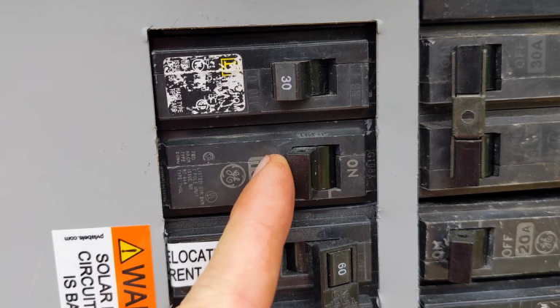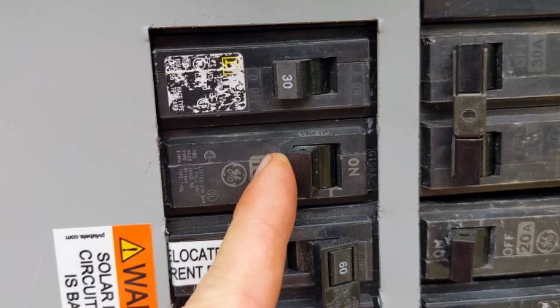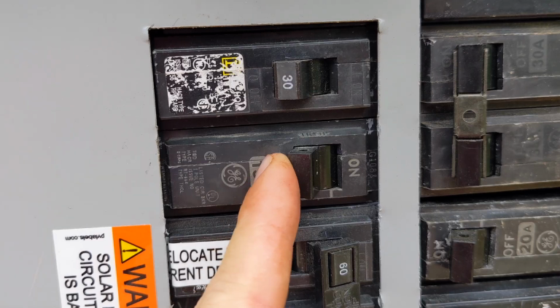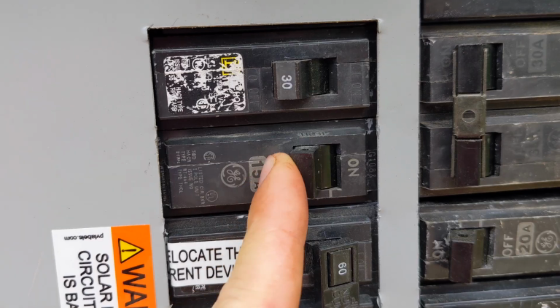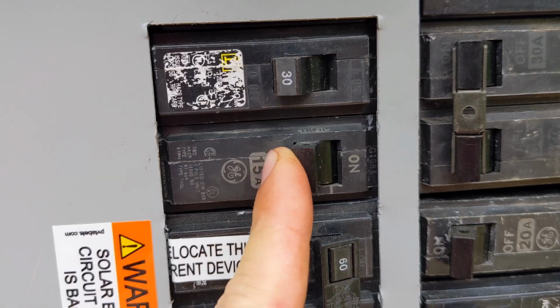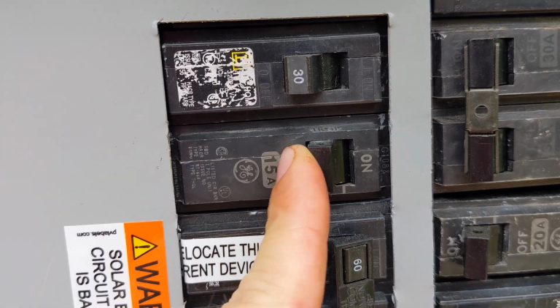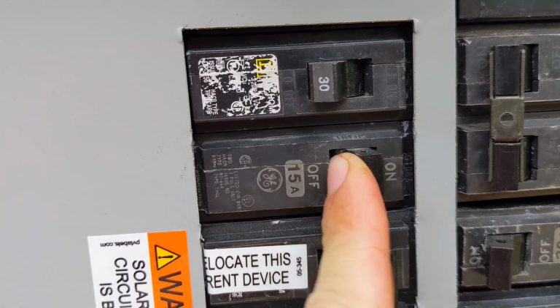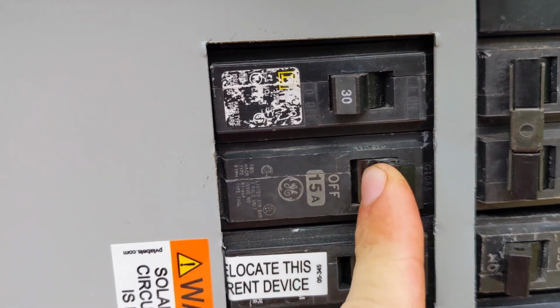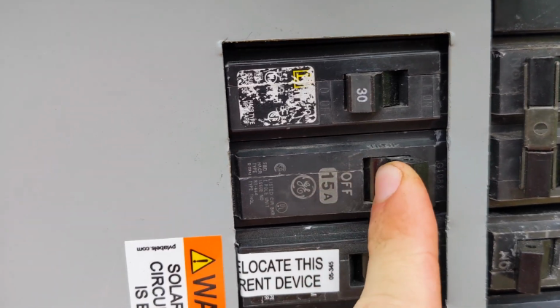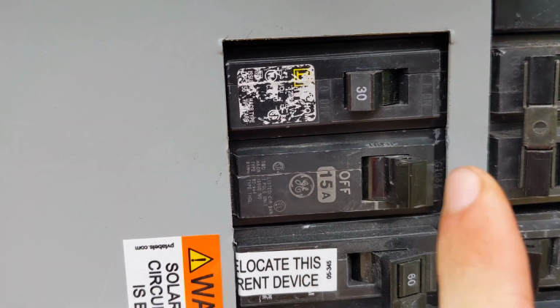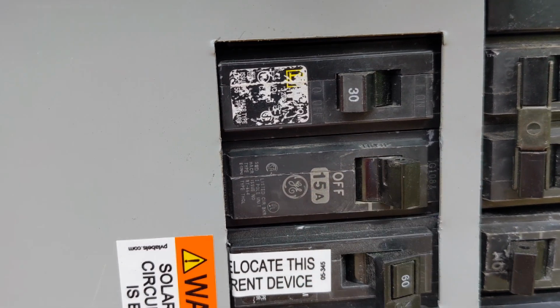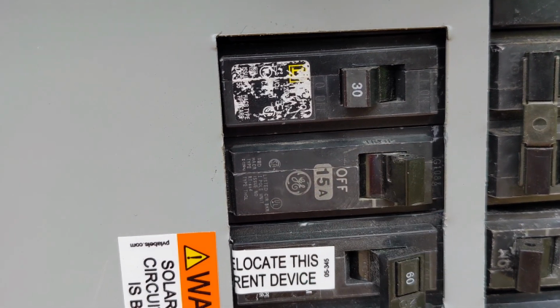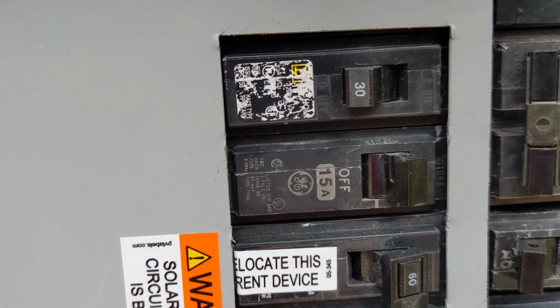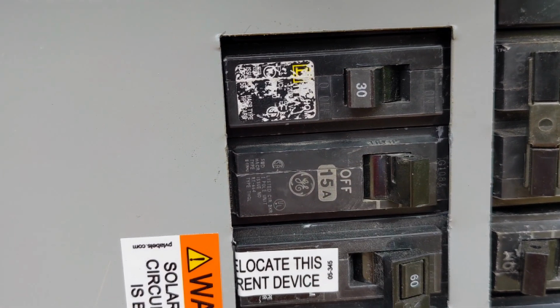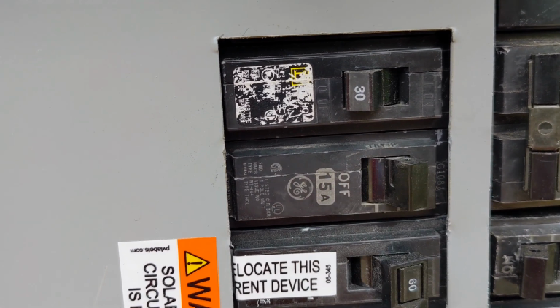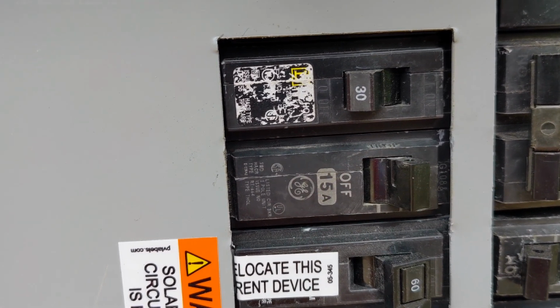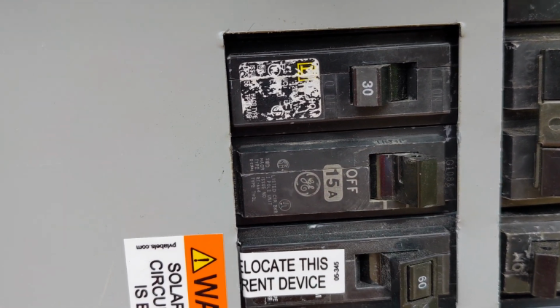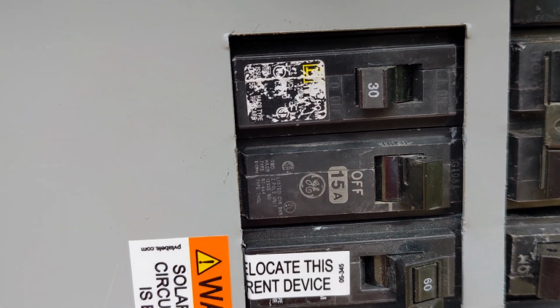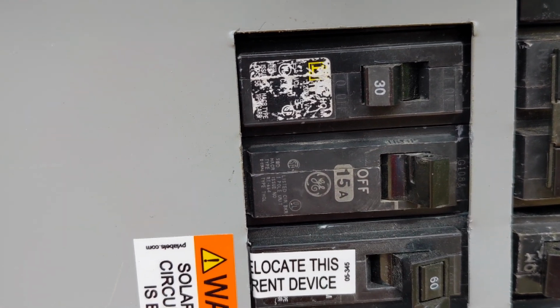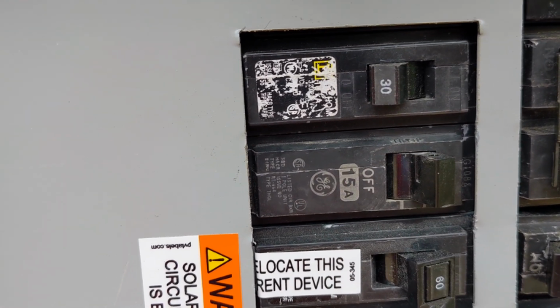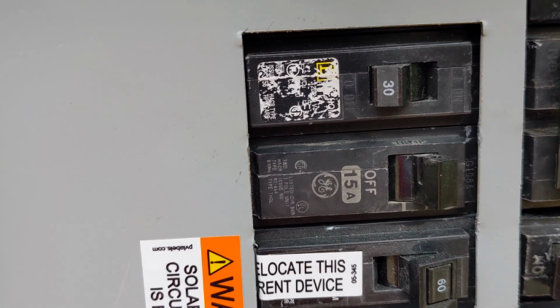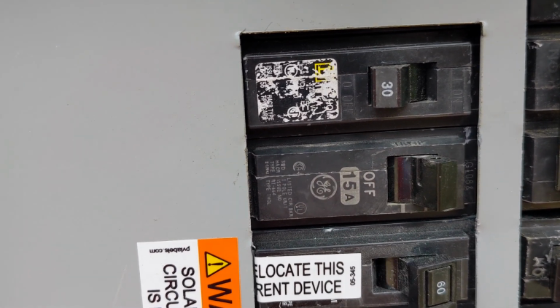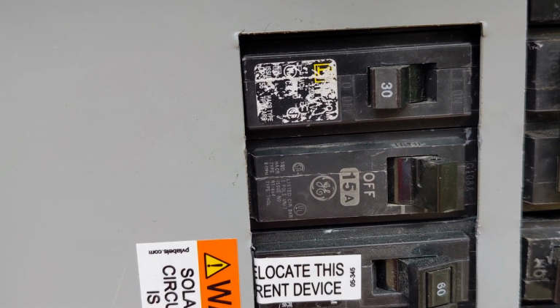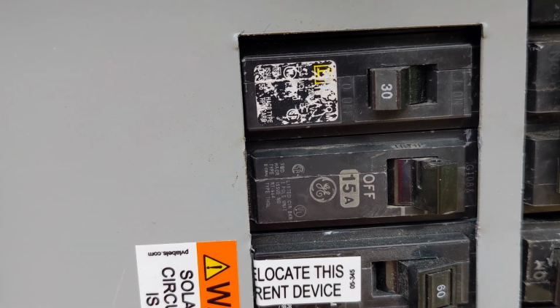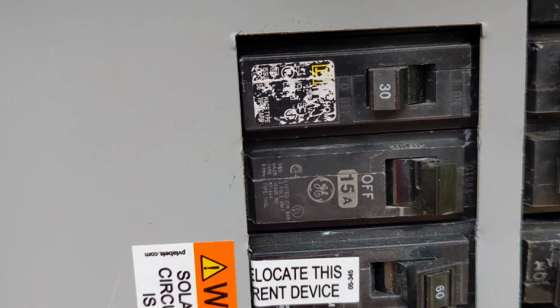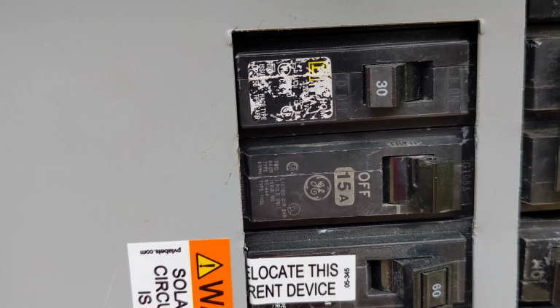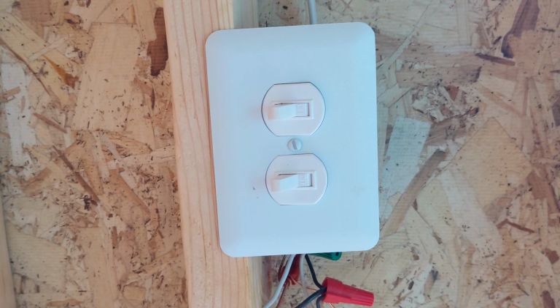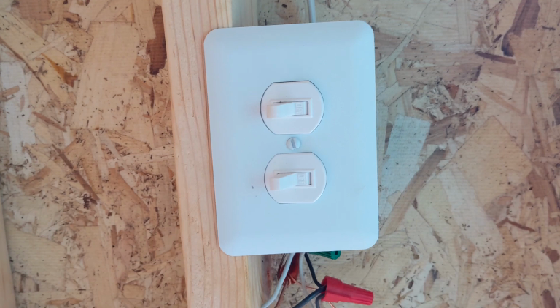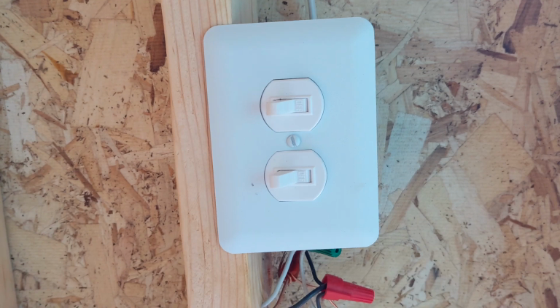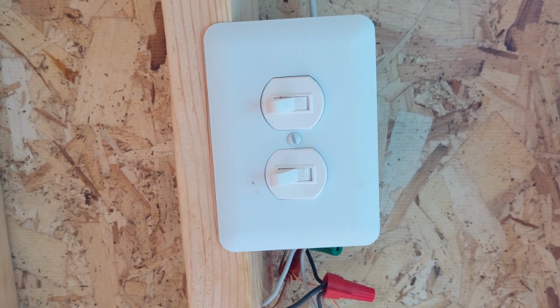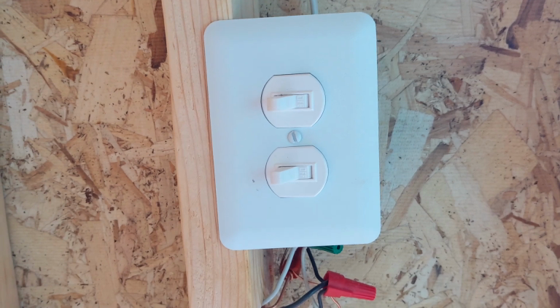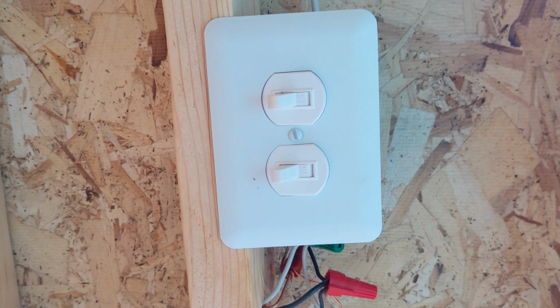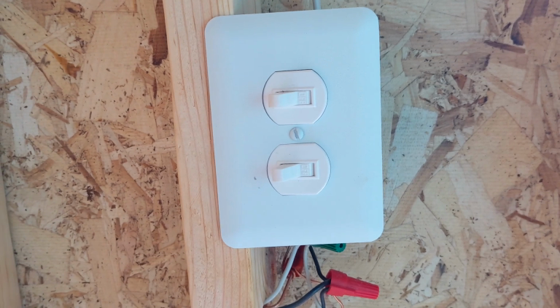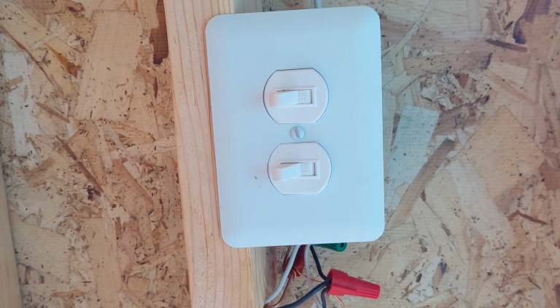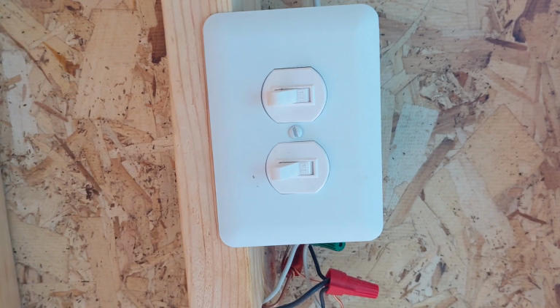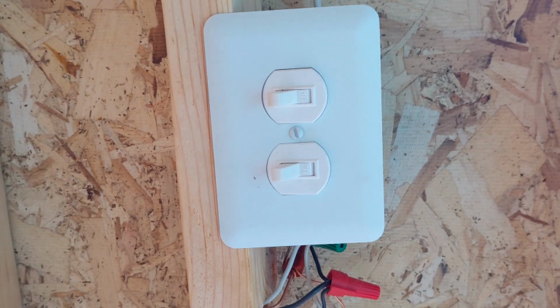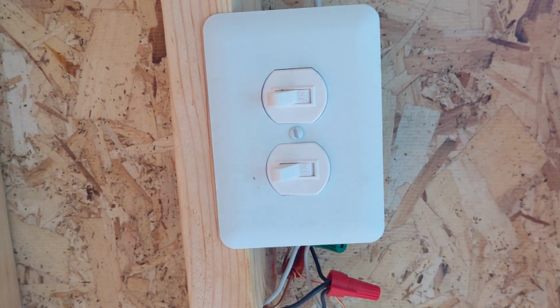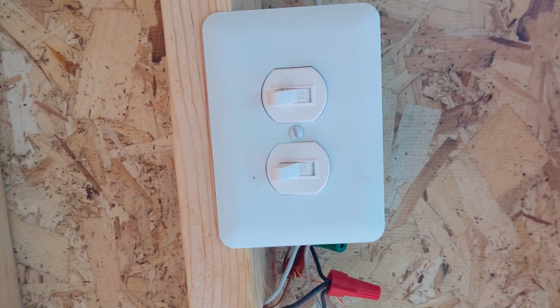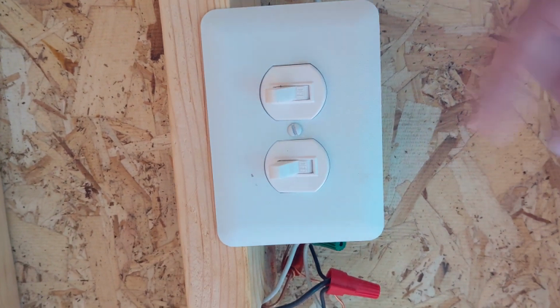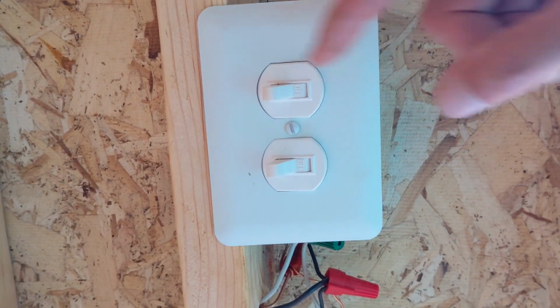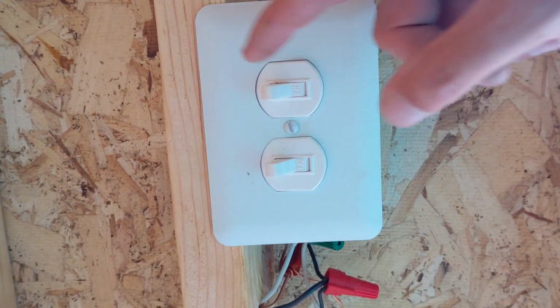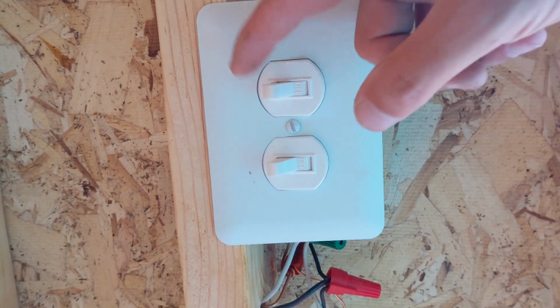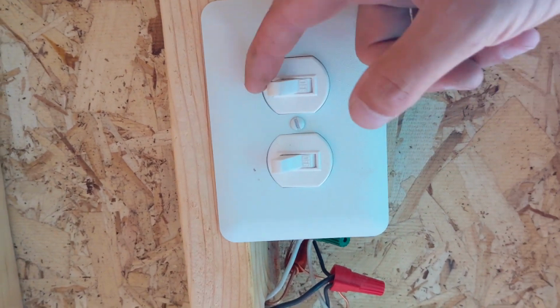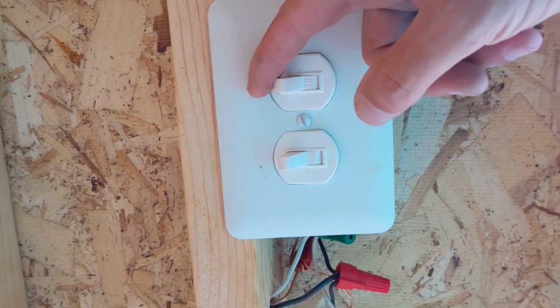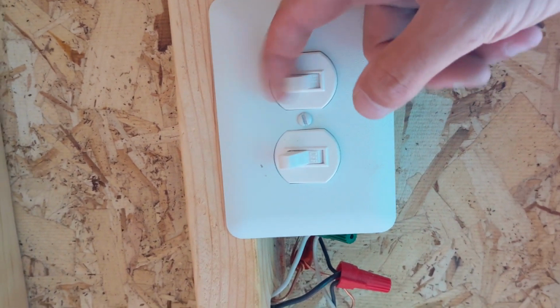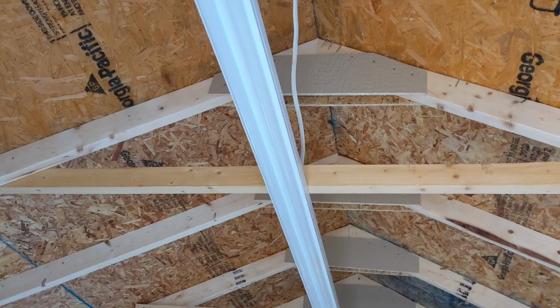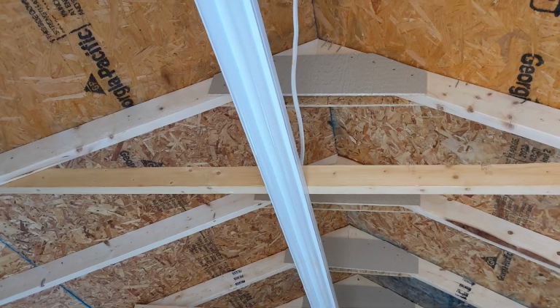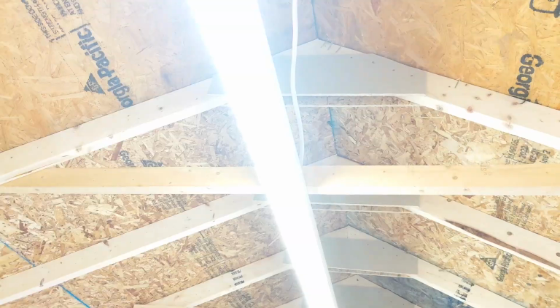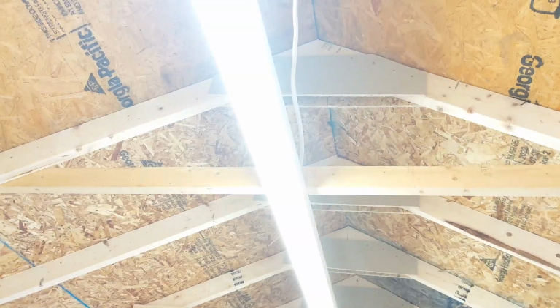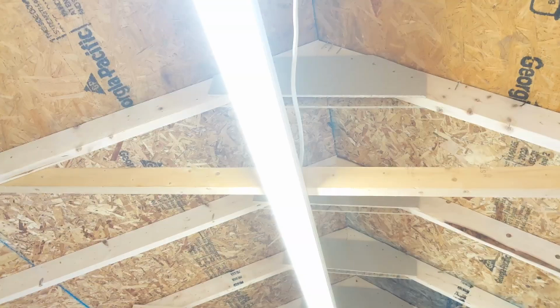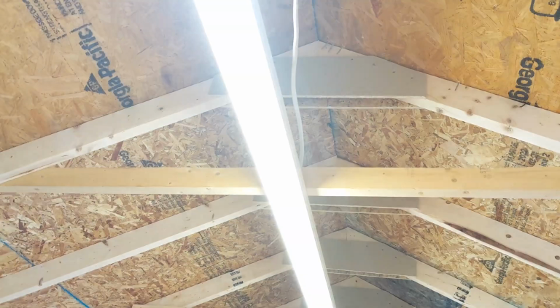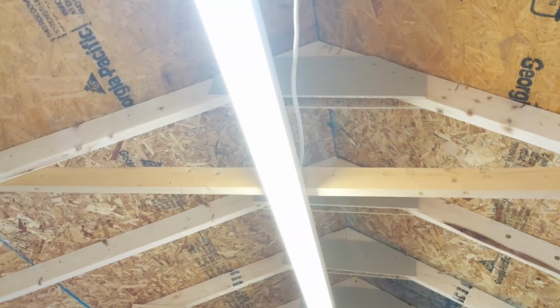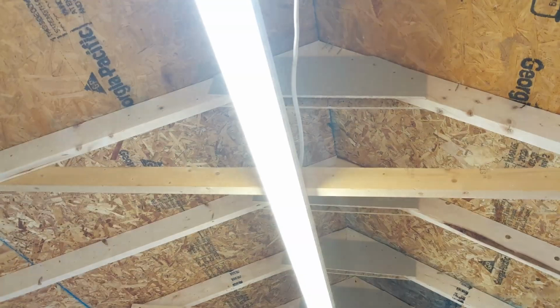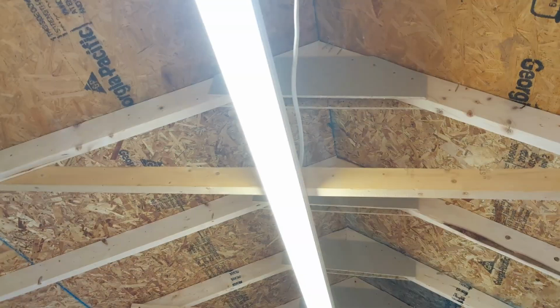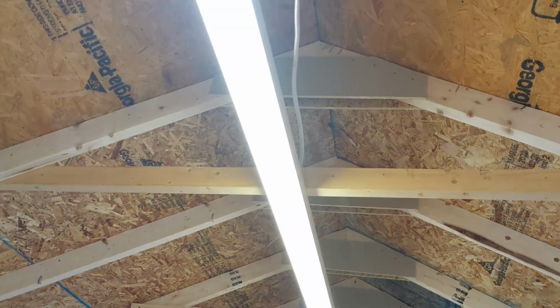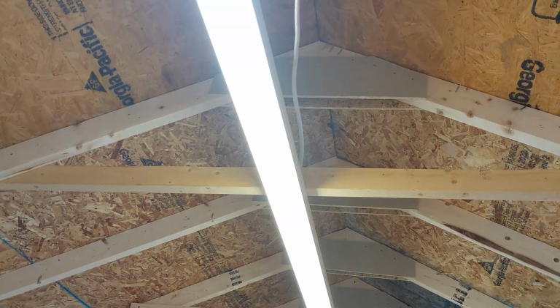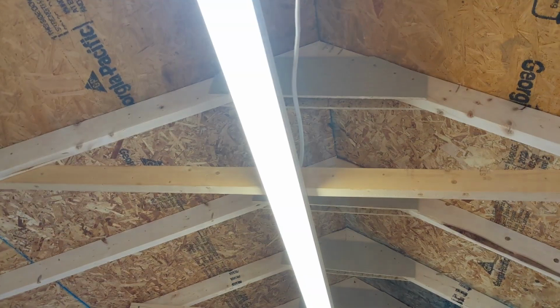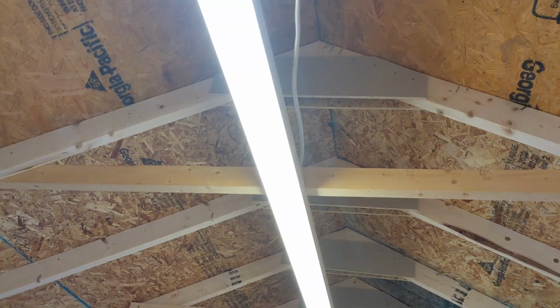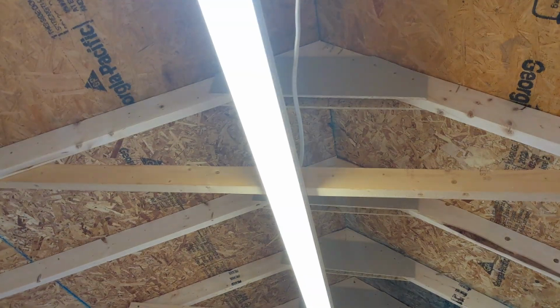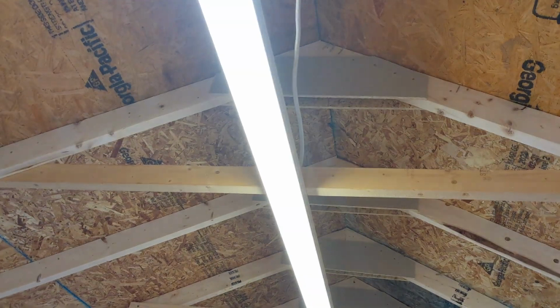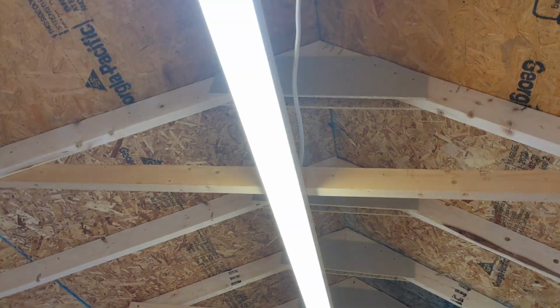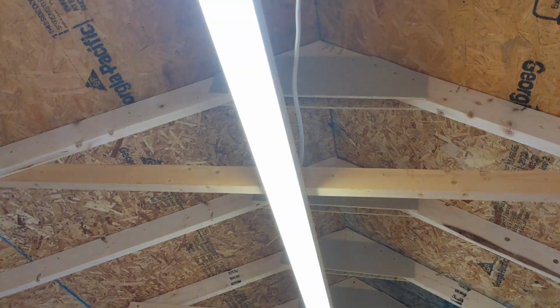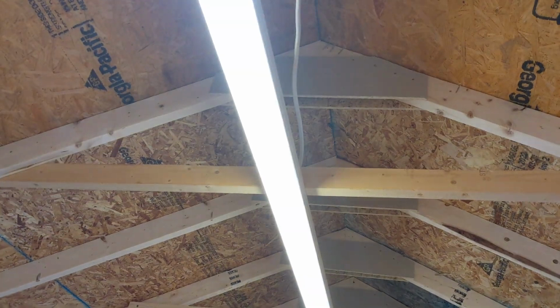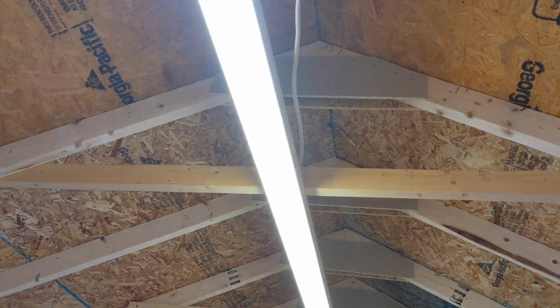Now let's flip the breaker into the on position to see if we have power — and yes, we have power!